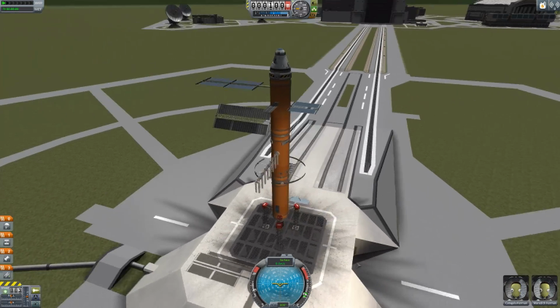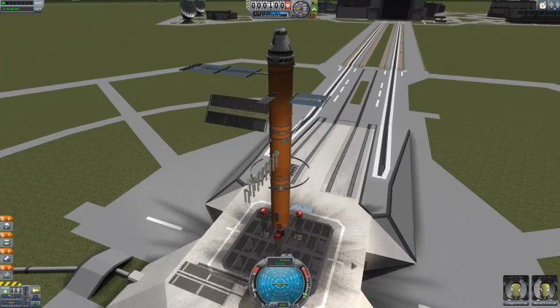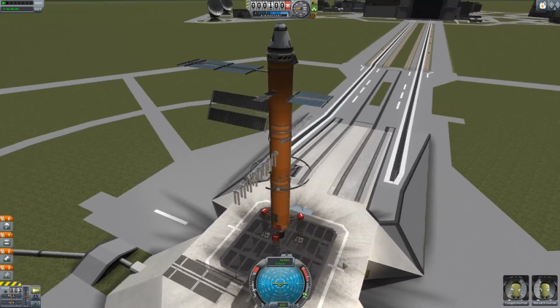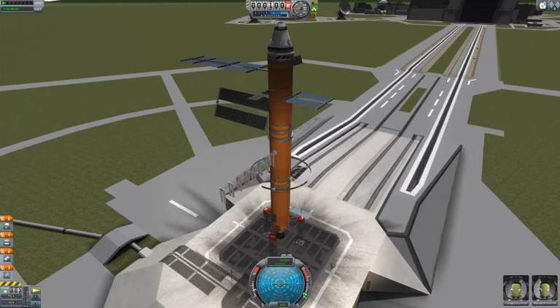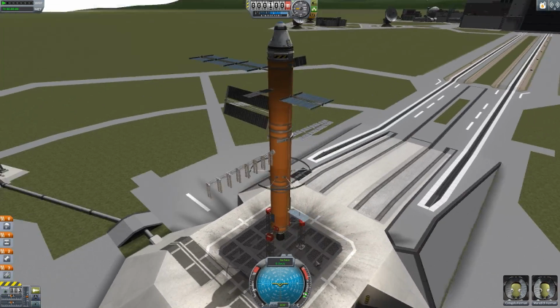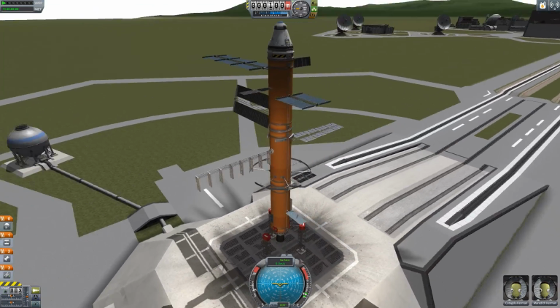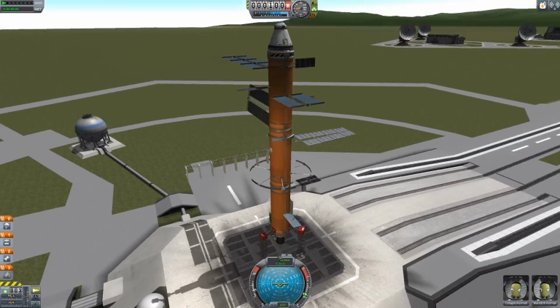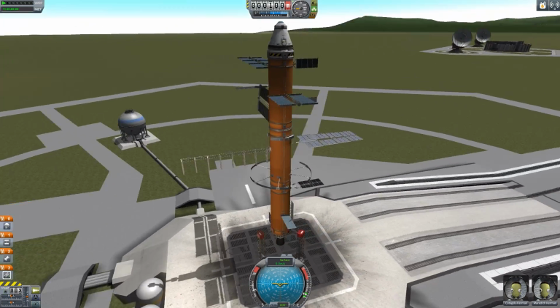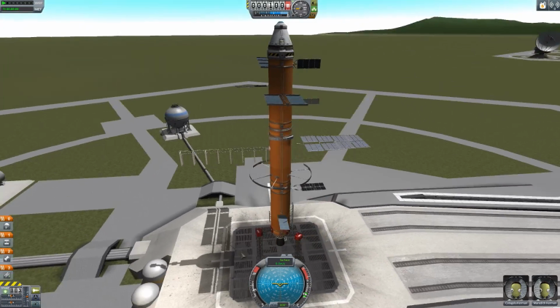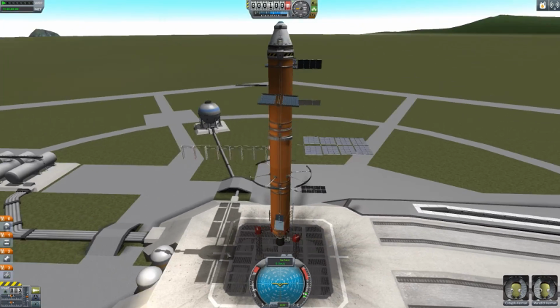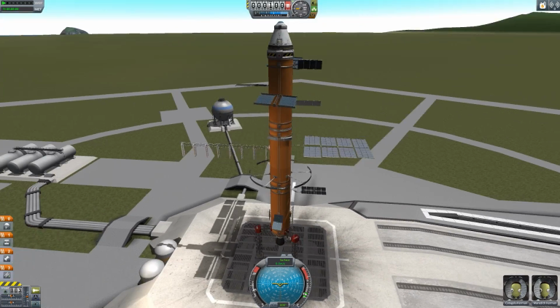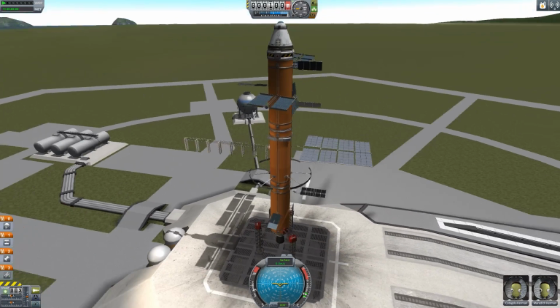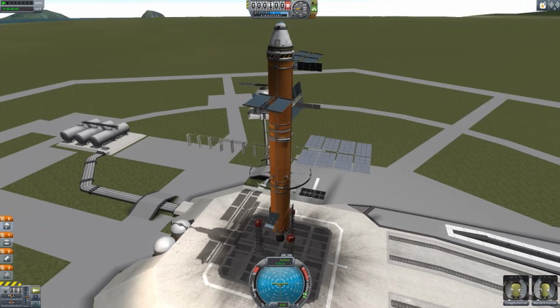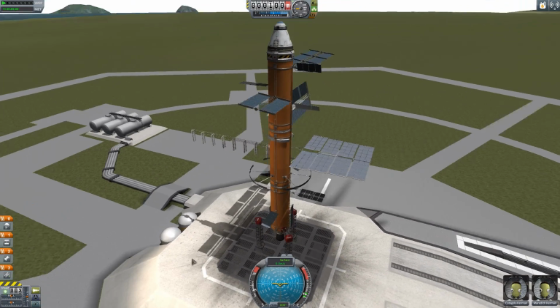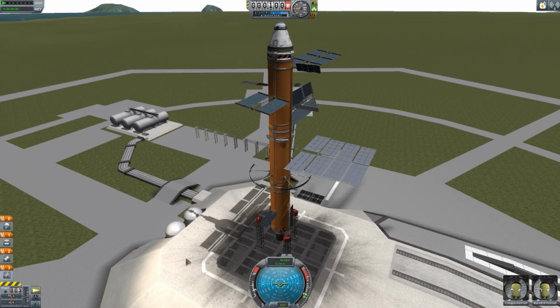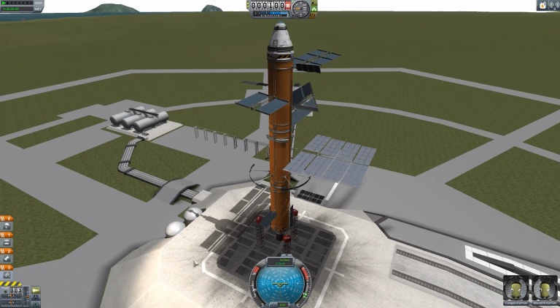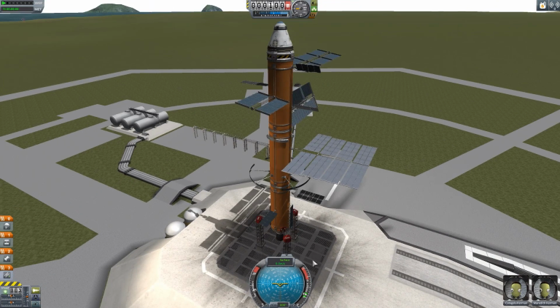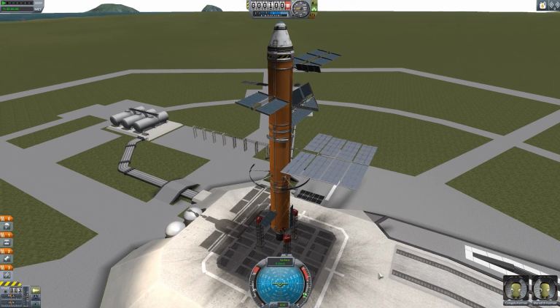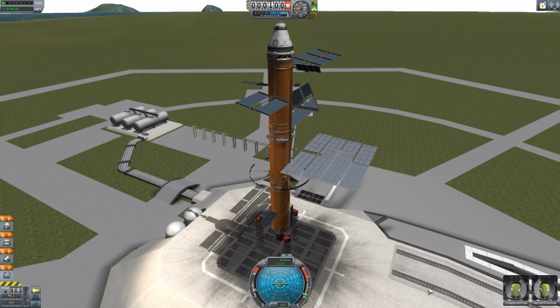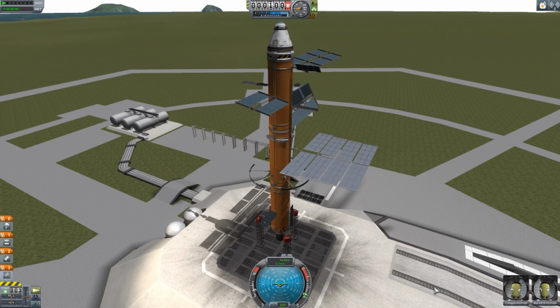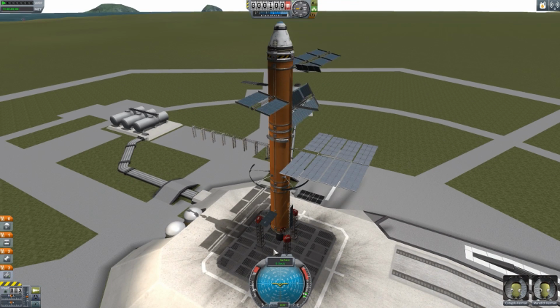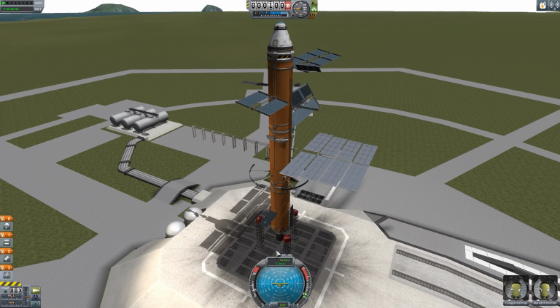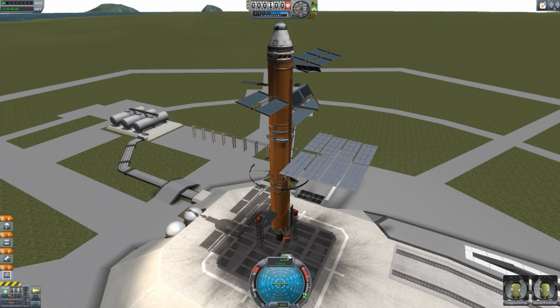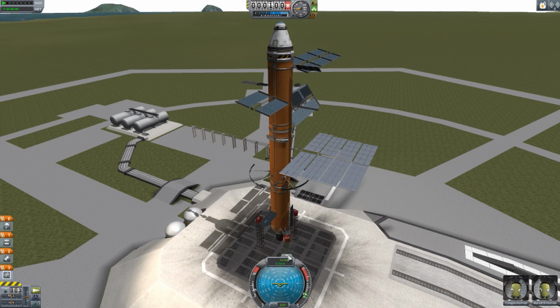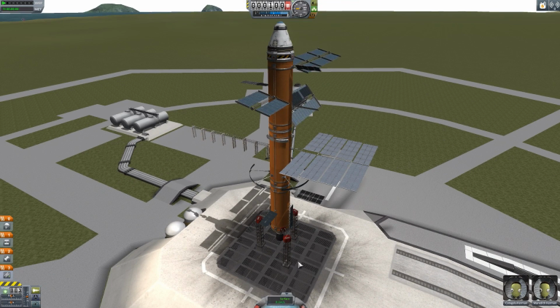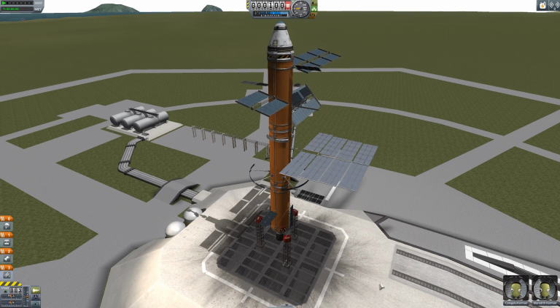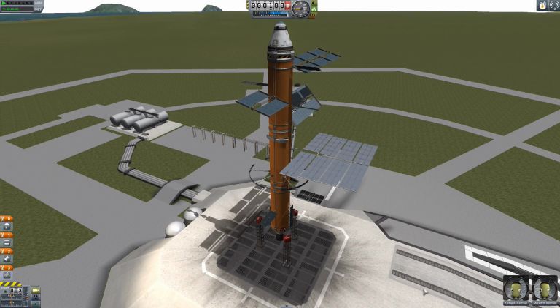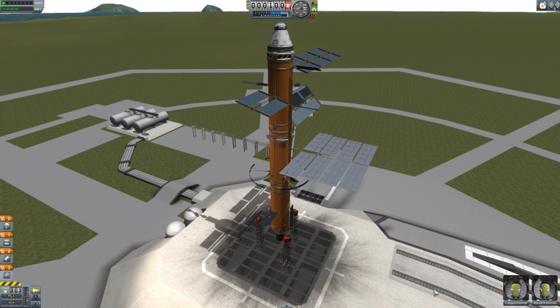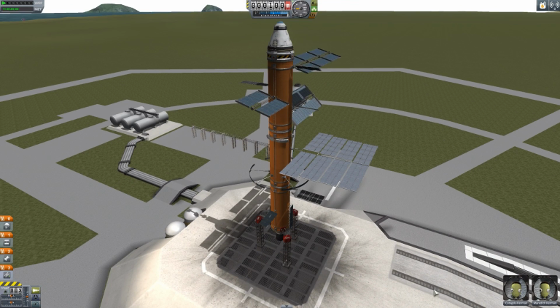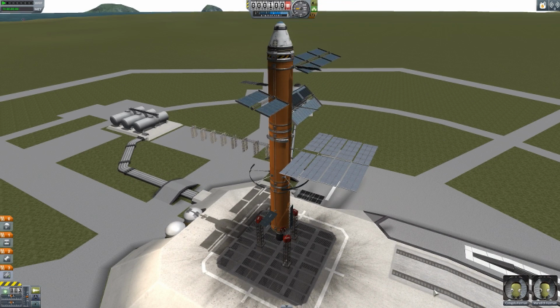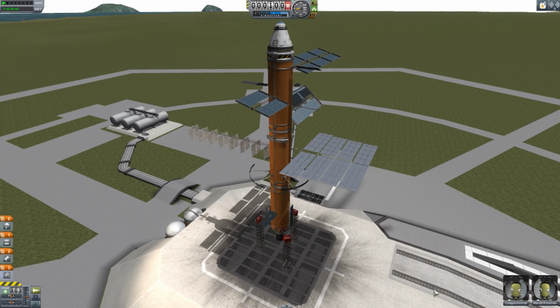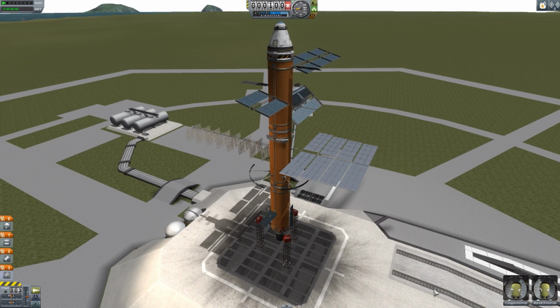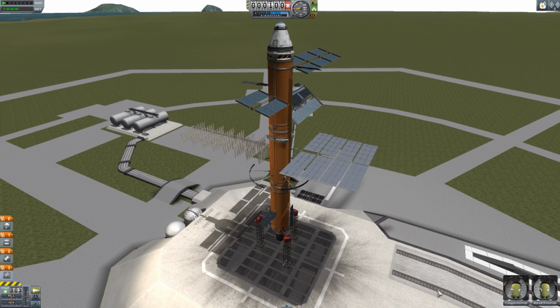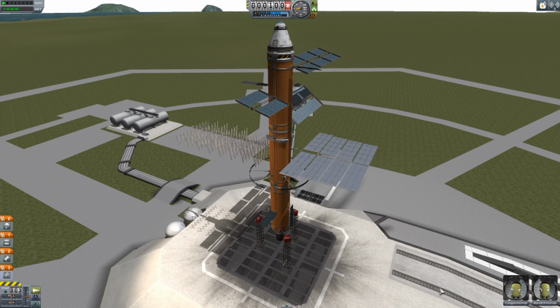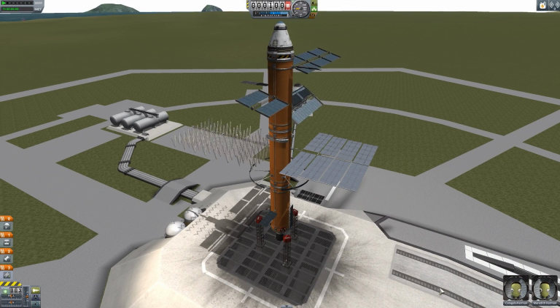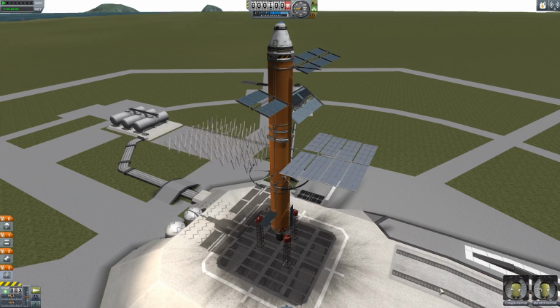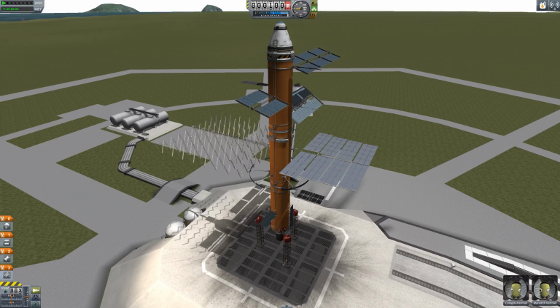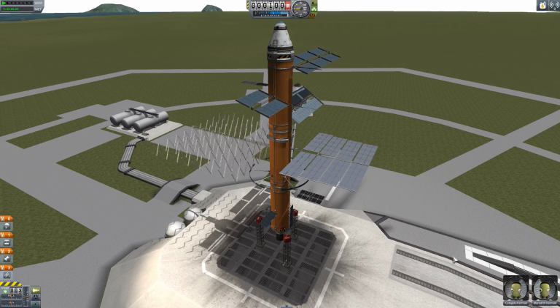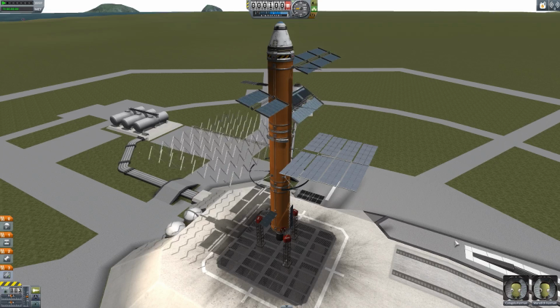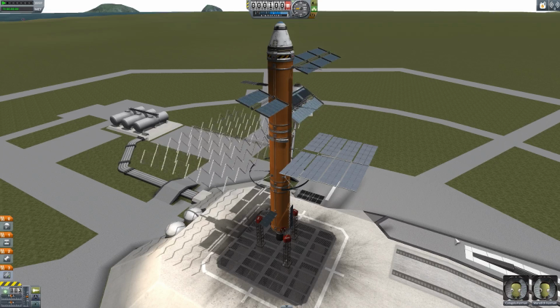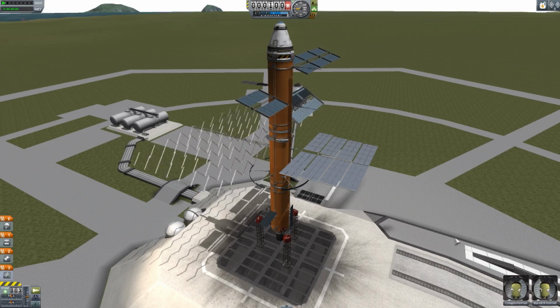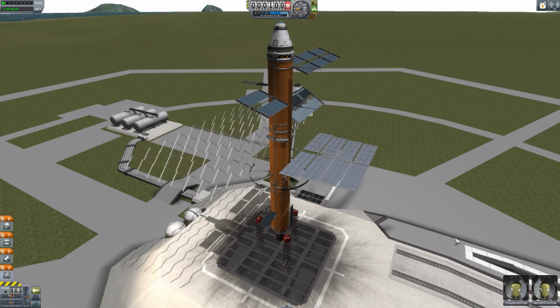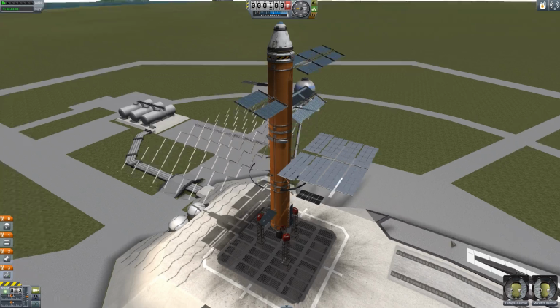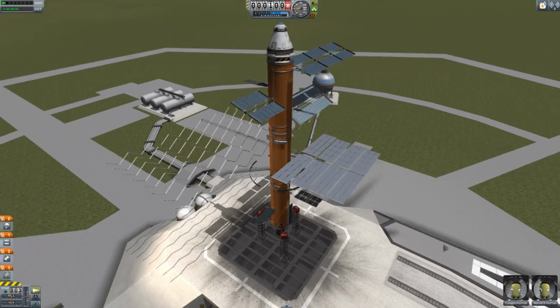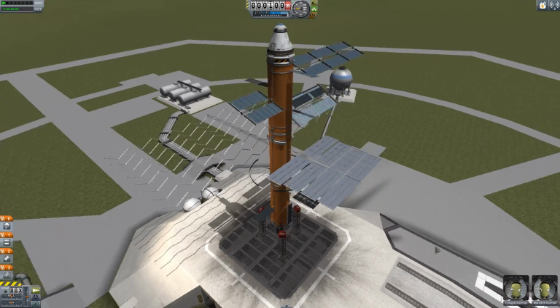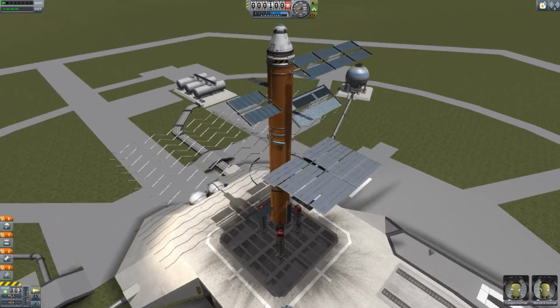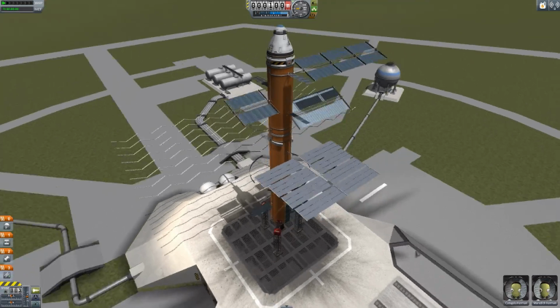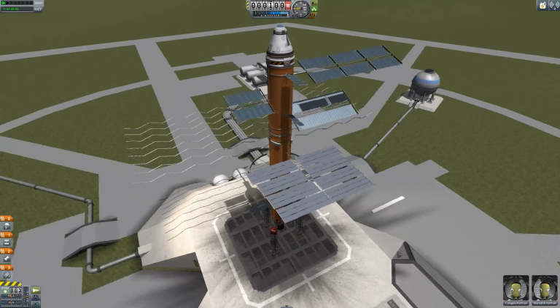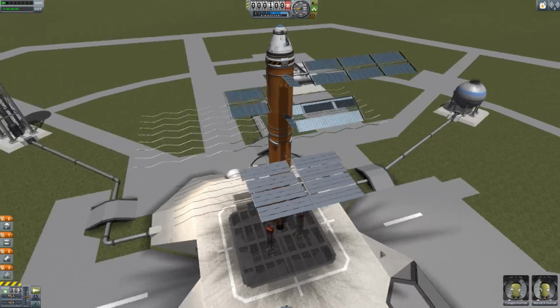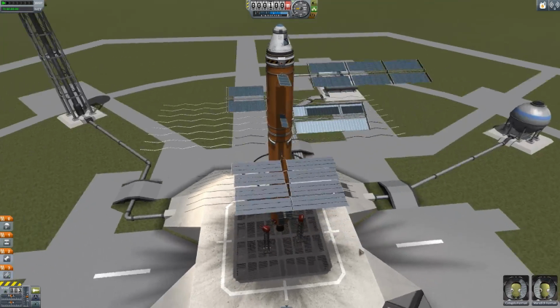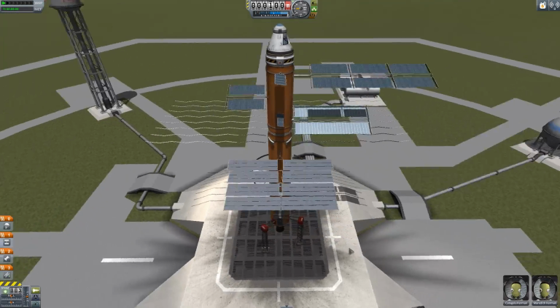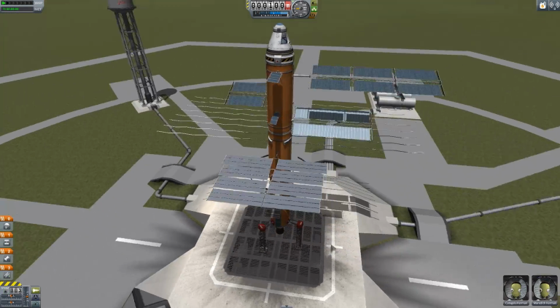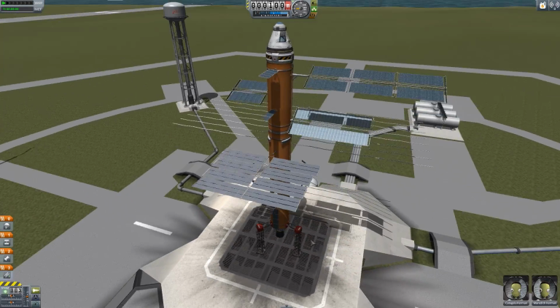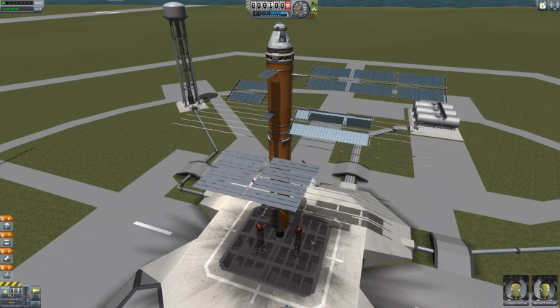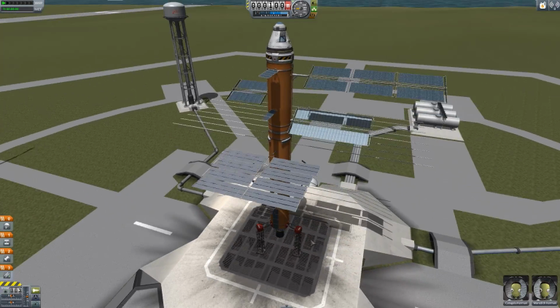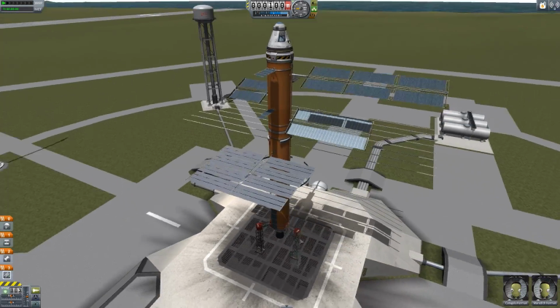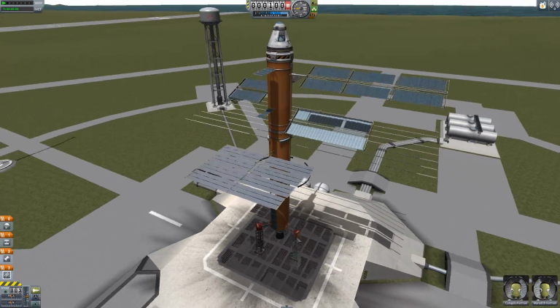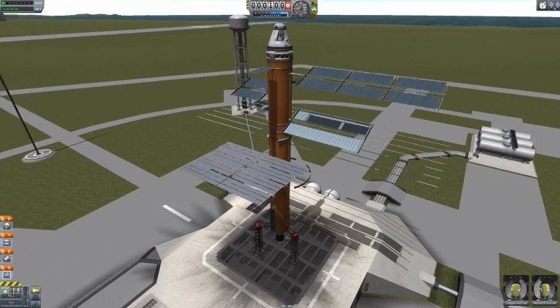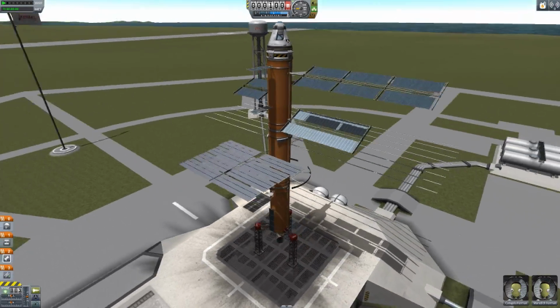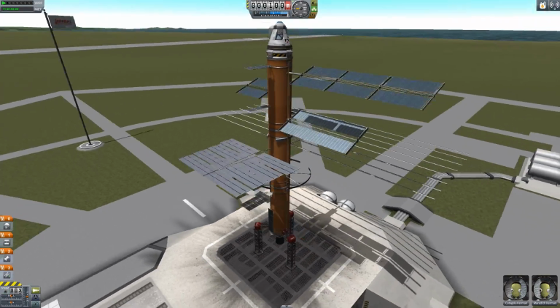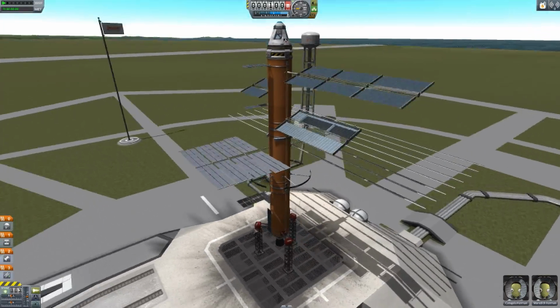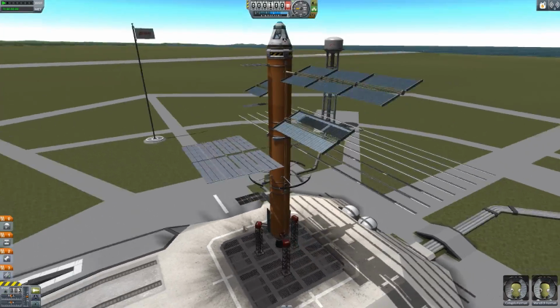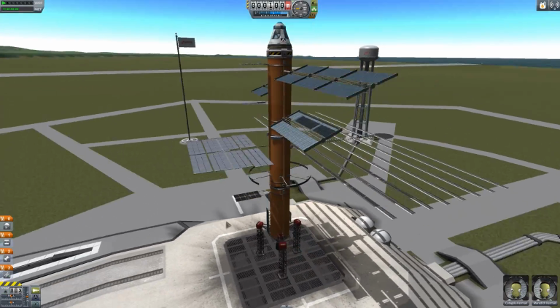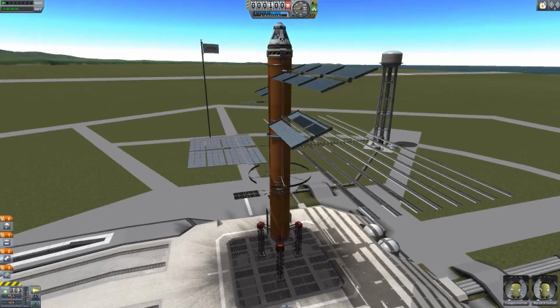The fourth pack we'll look at is the near-future solar set of parts. There are lots of bits in here, so again I've shoved them all on a single craft so we can admire all the solar panels opening at once. Don't they look great?